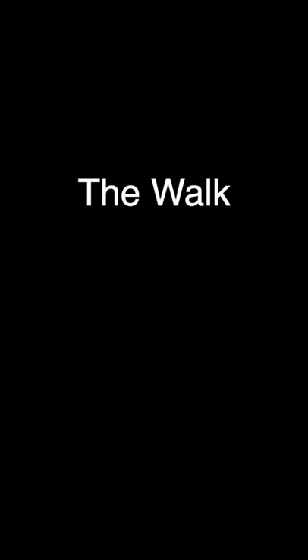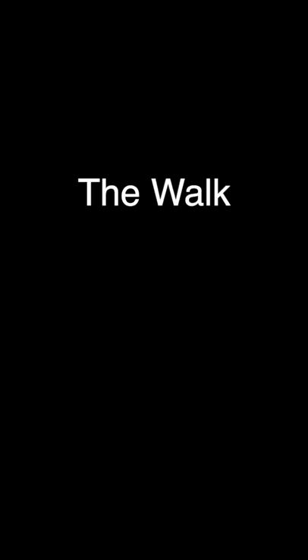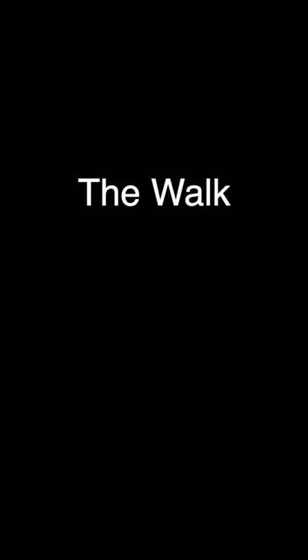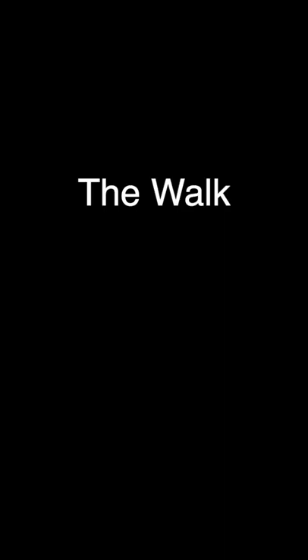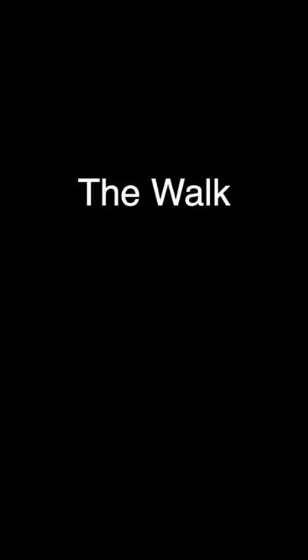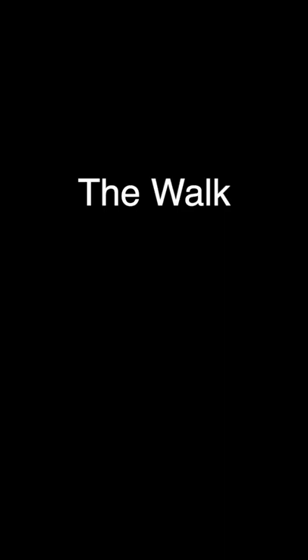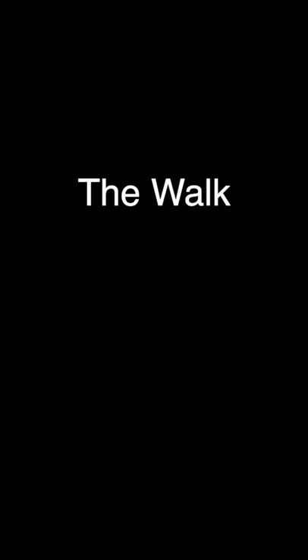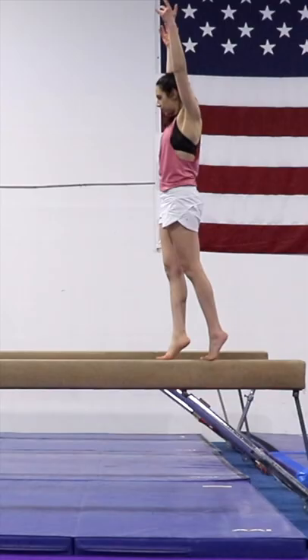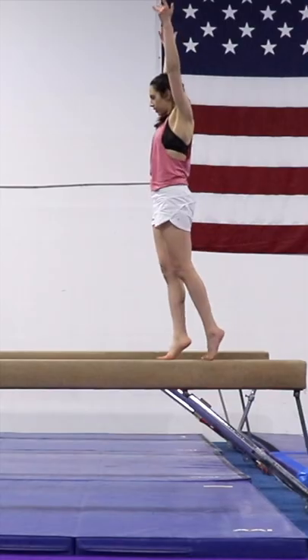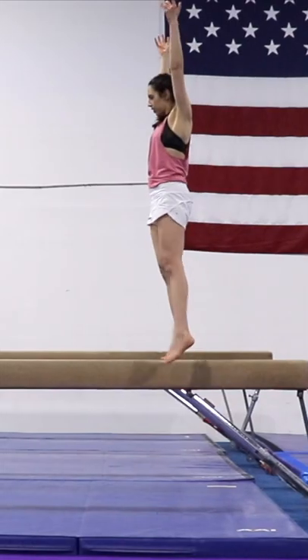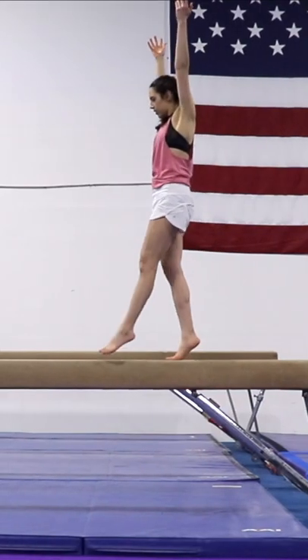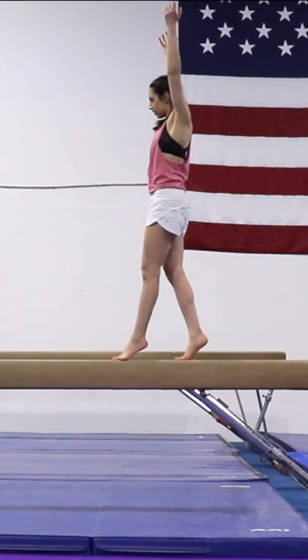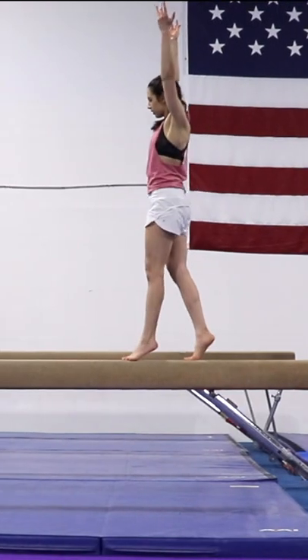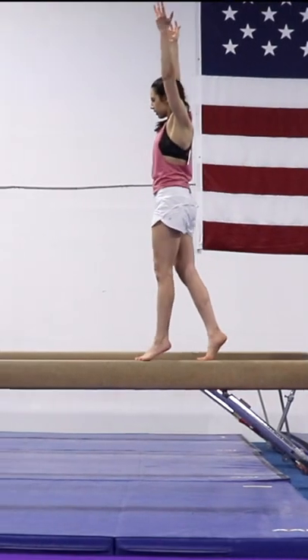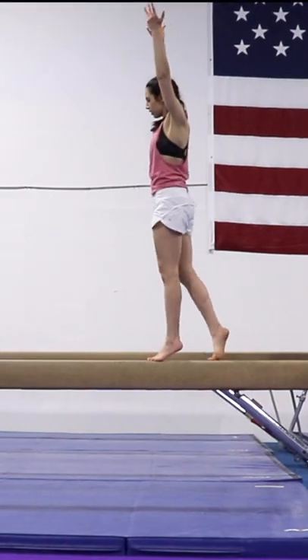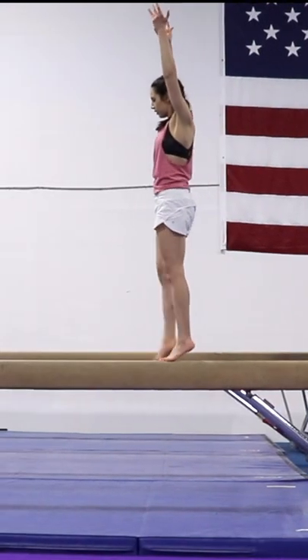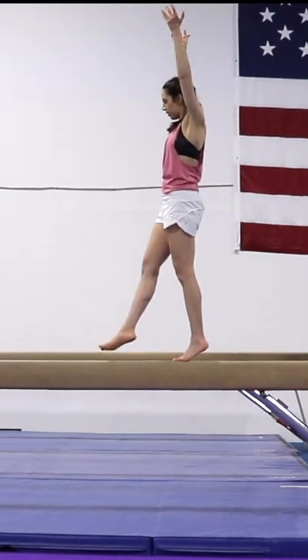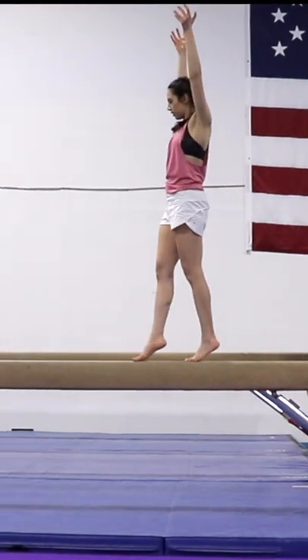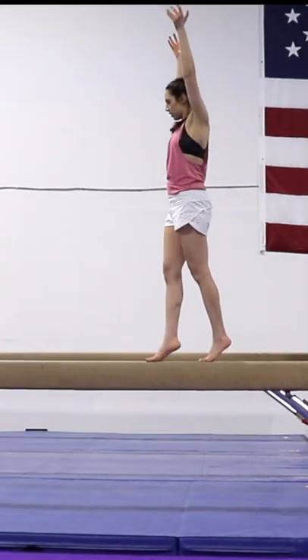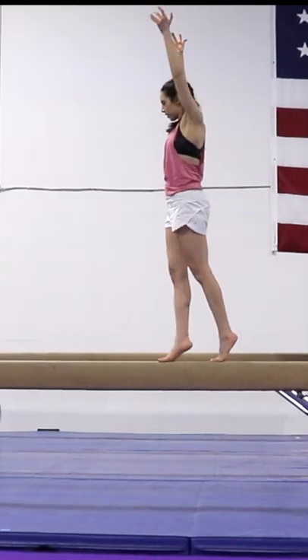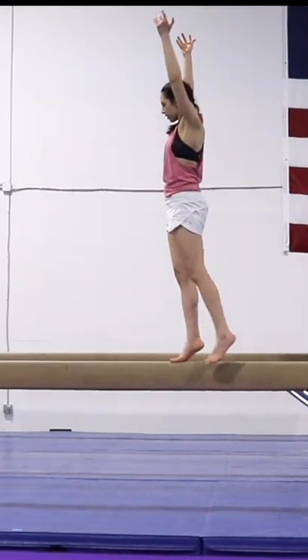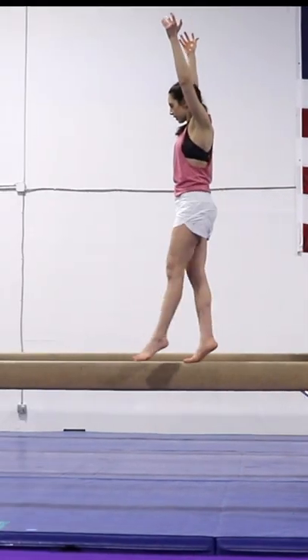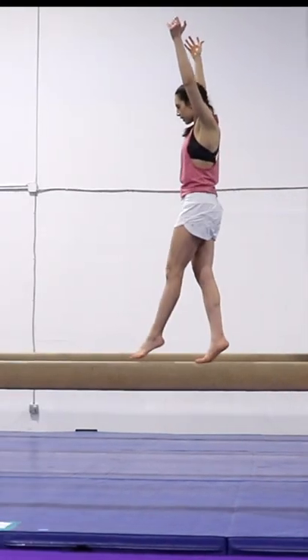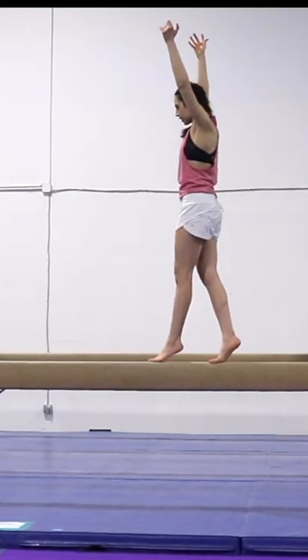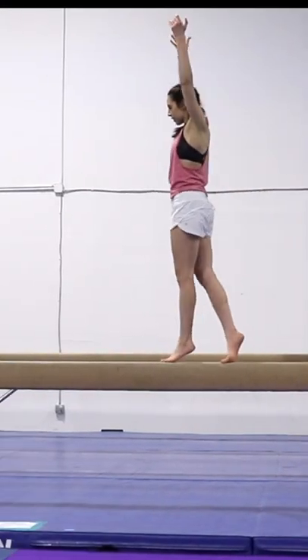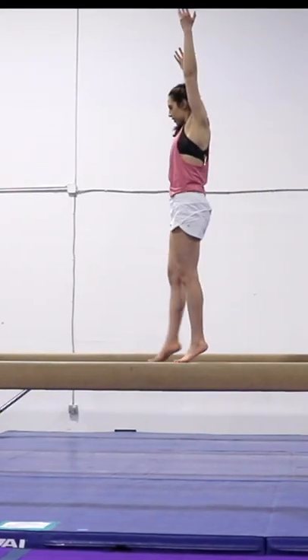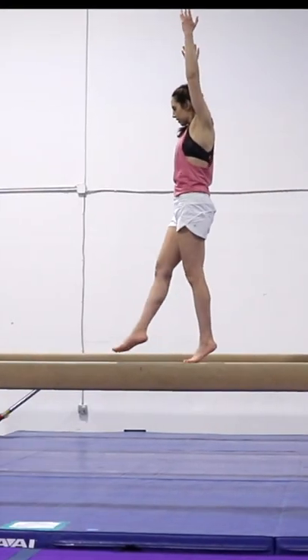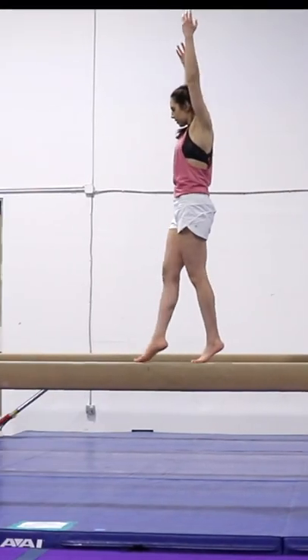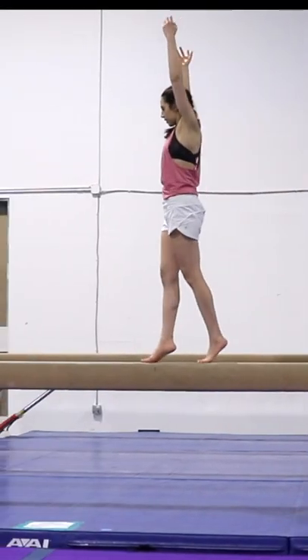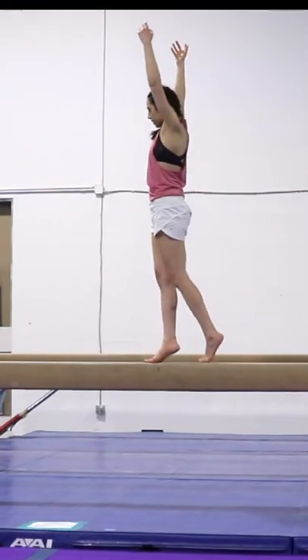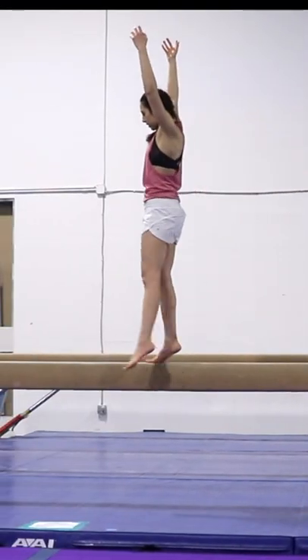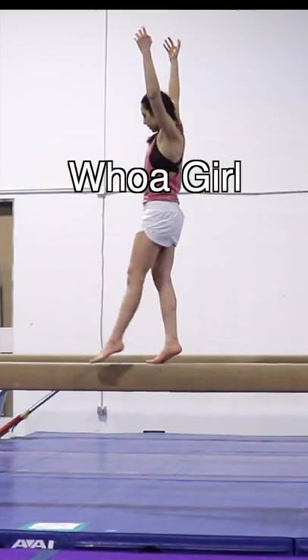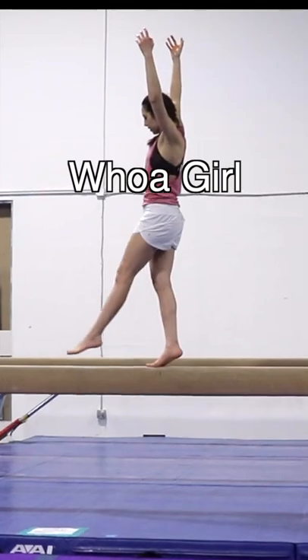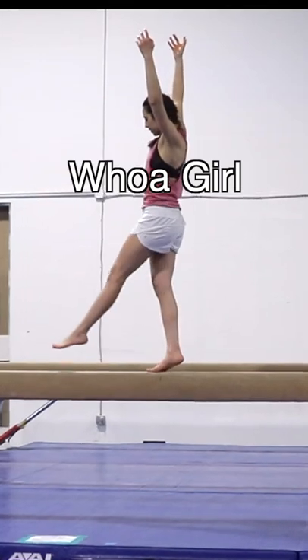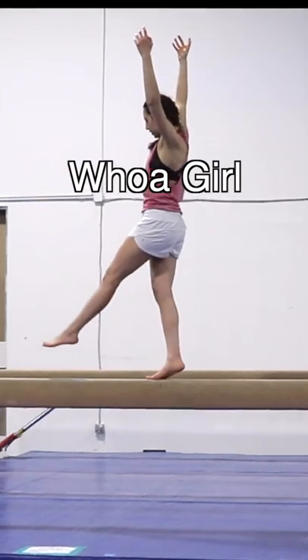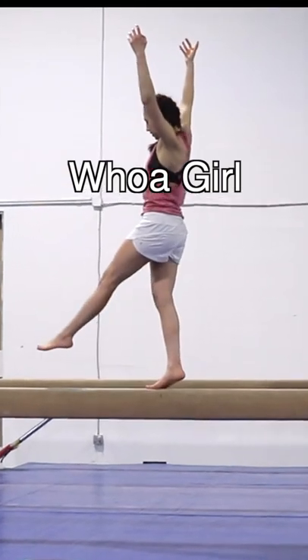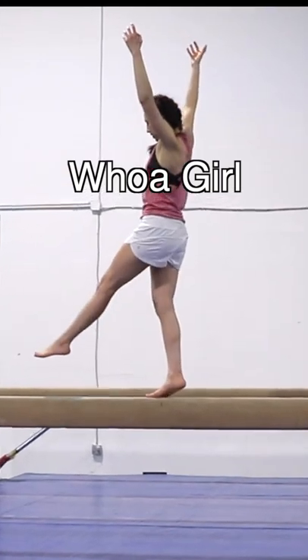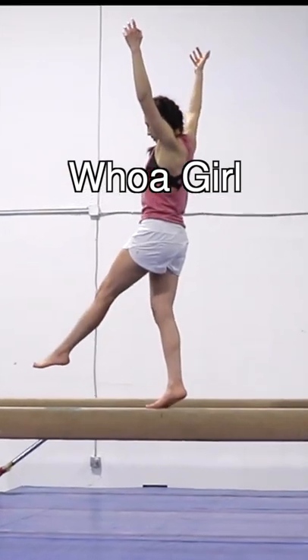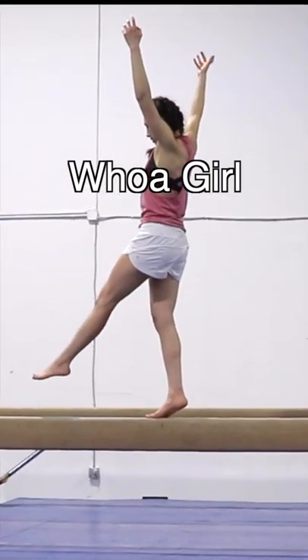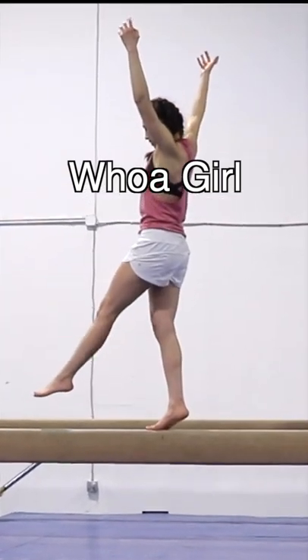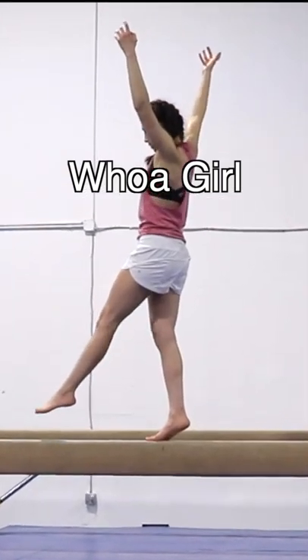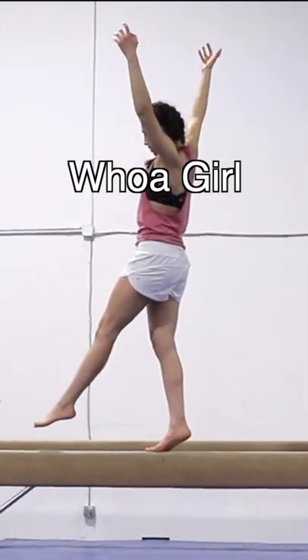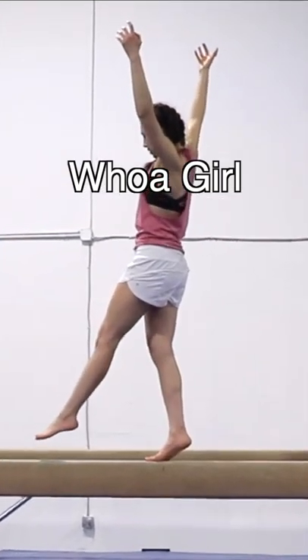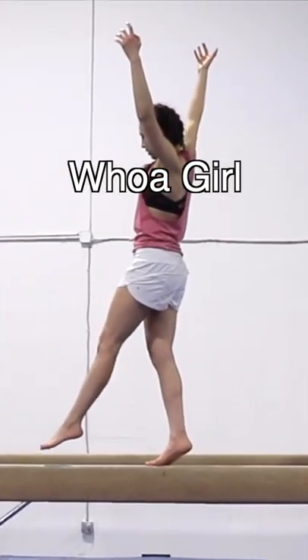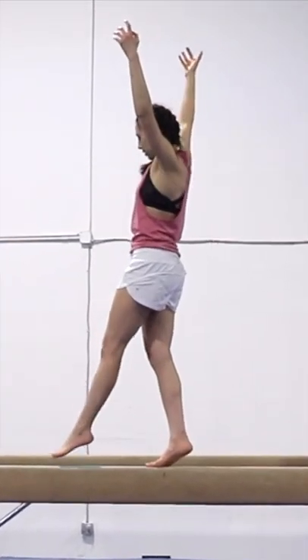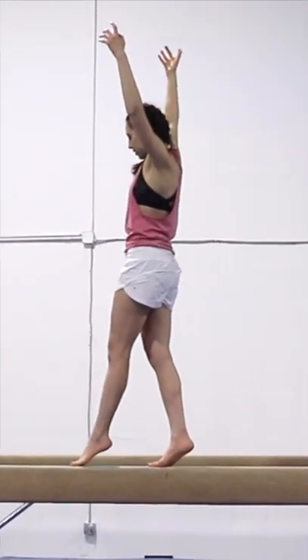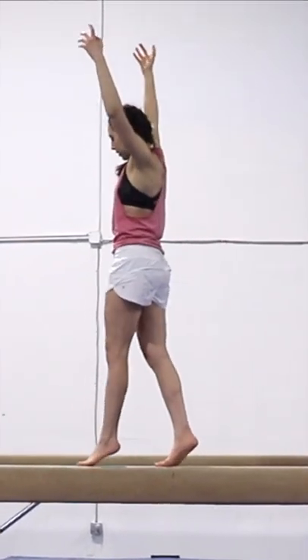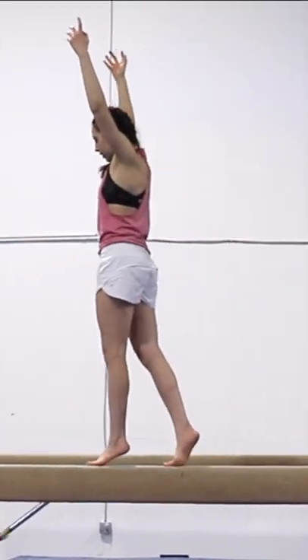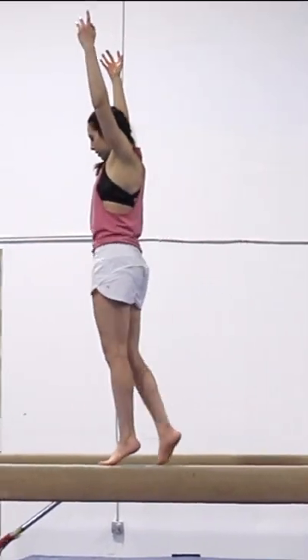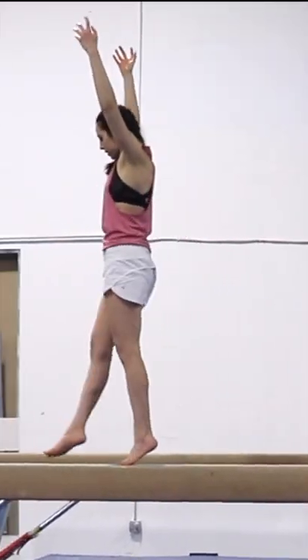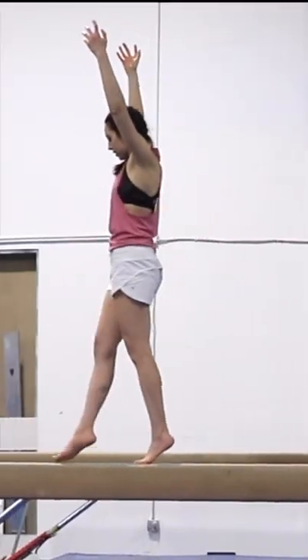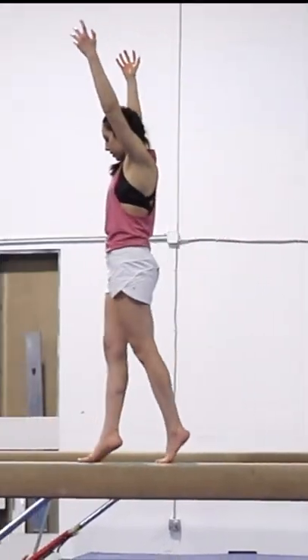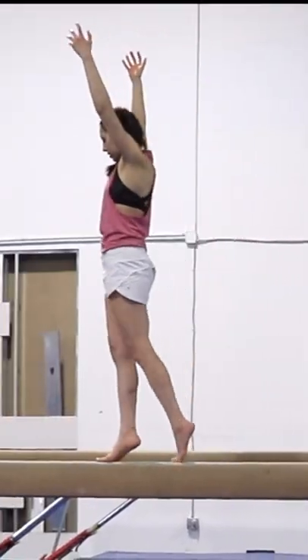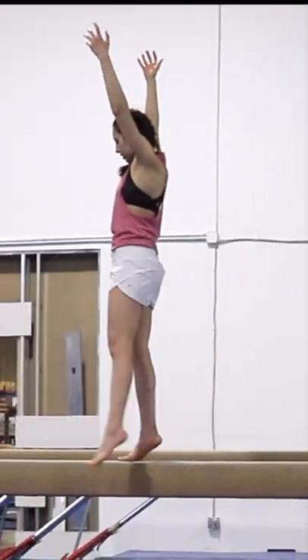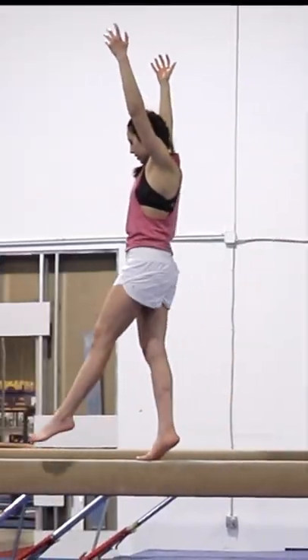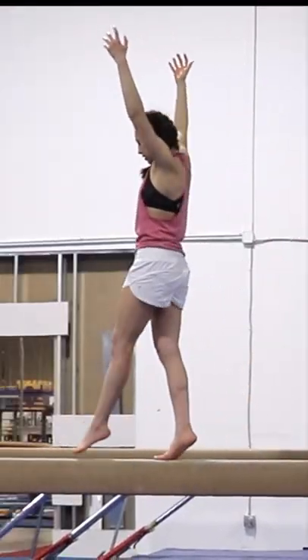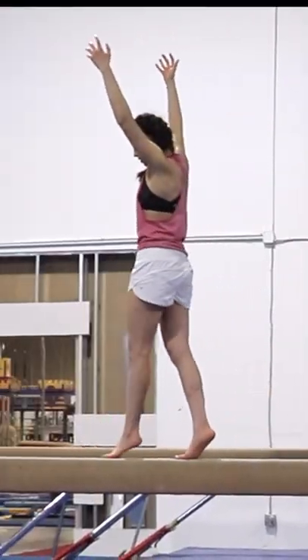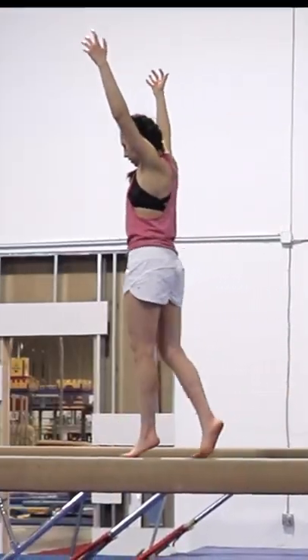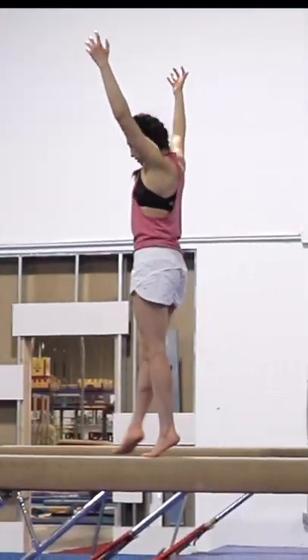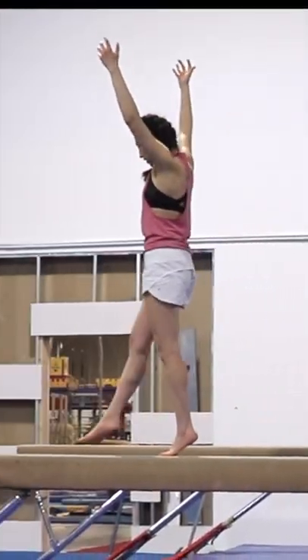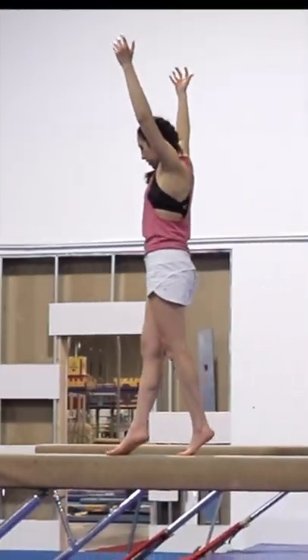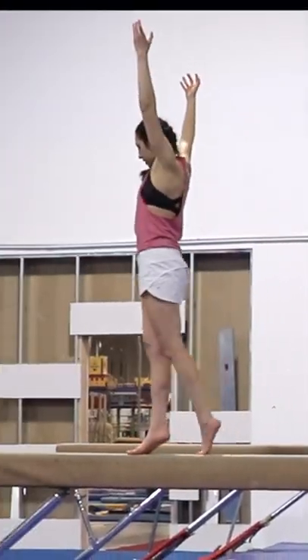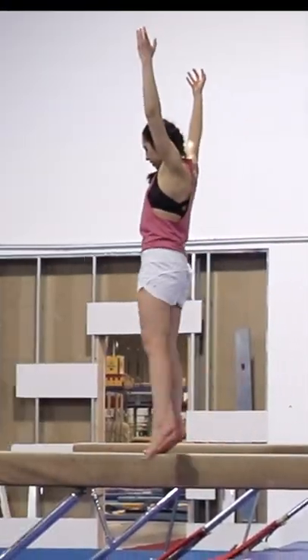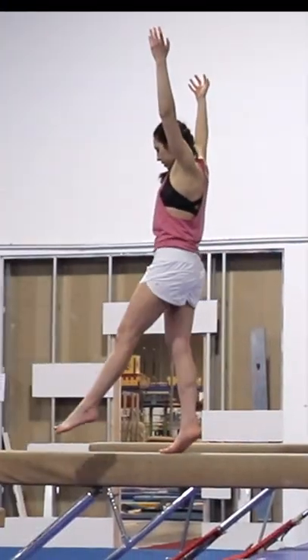The walk. I figured walking is probably a pretty good place to start. This is where I also realized that looking down at the beam helps a lot.